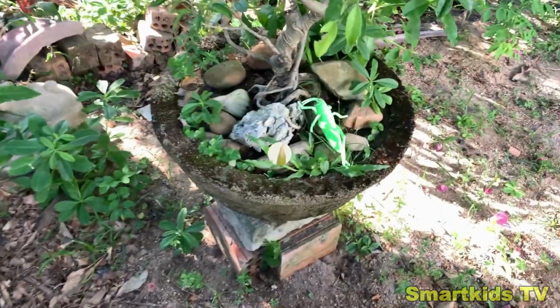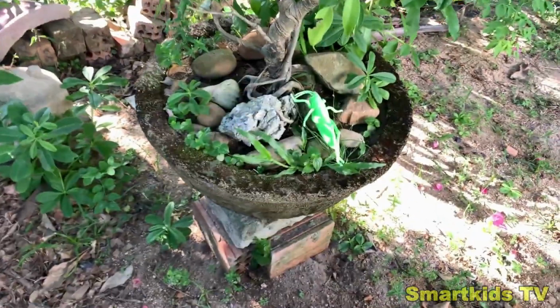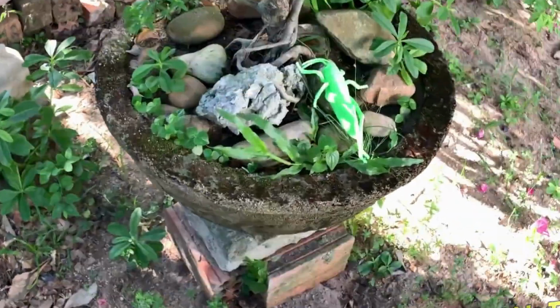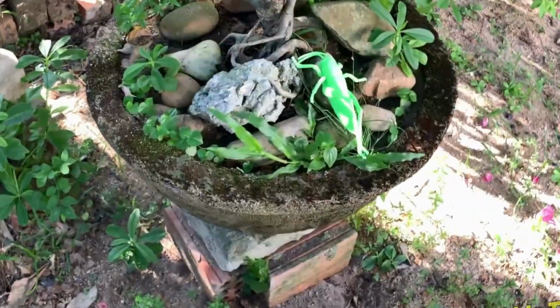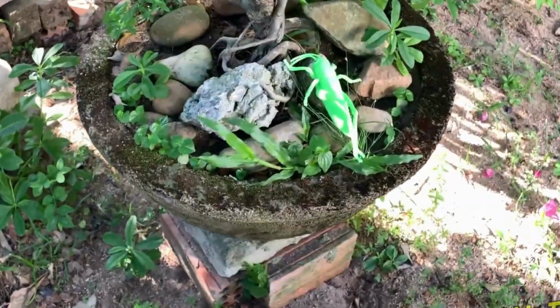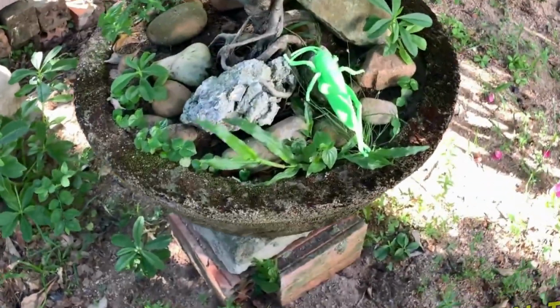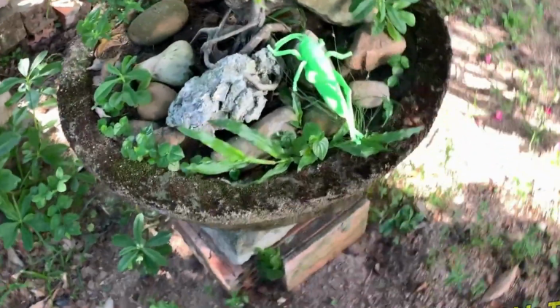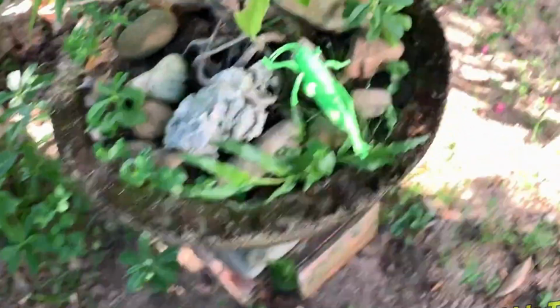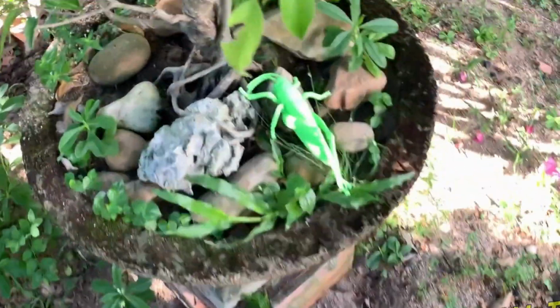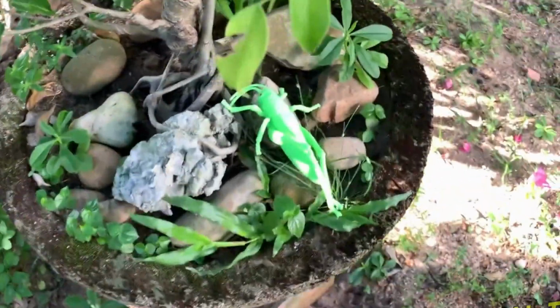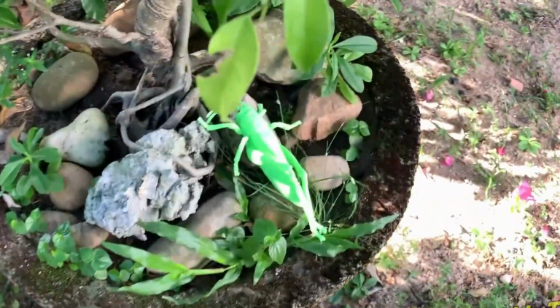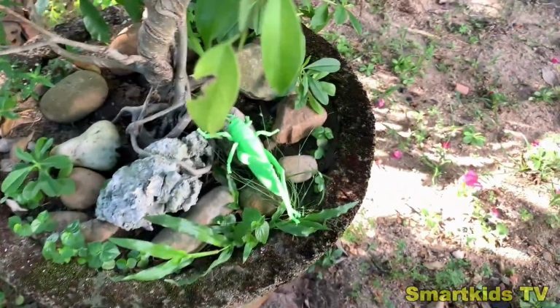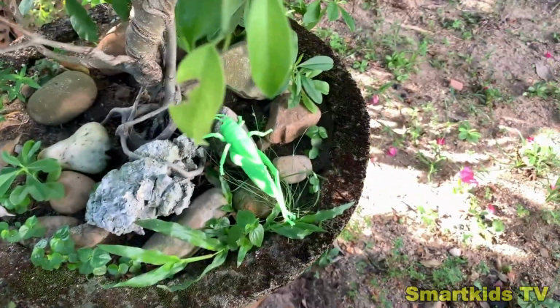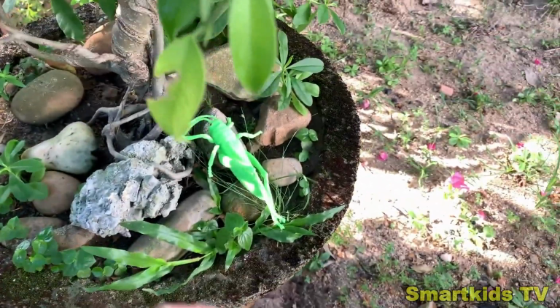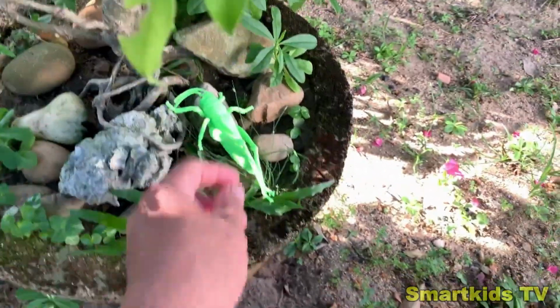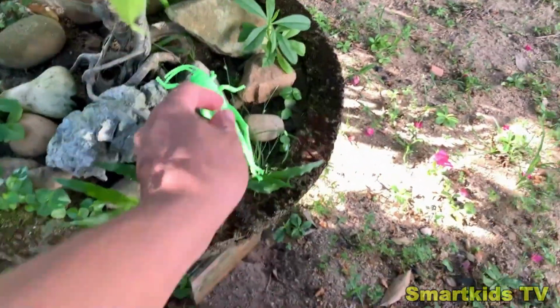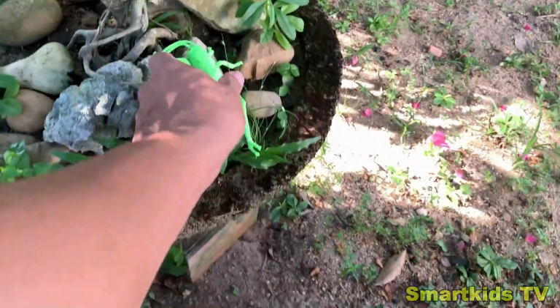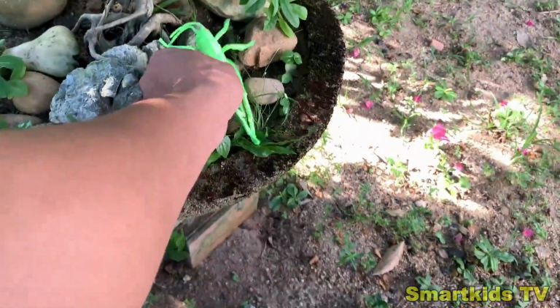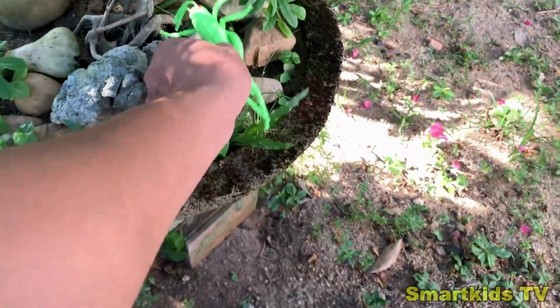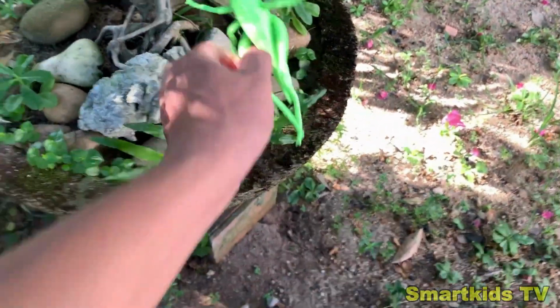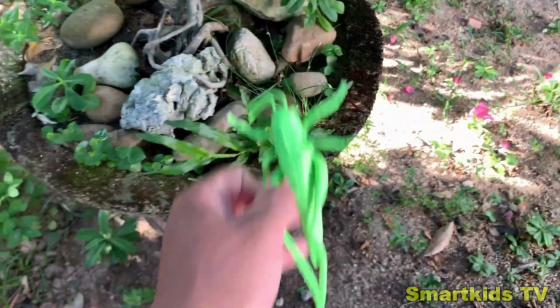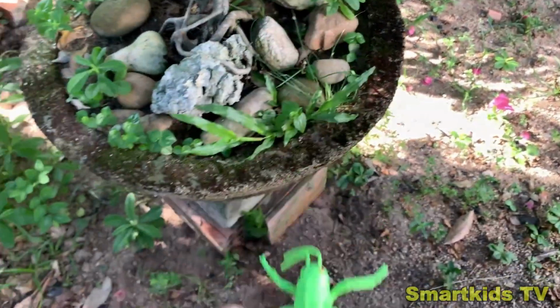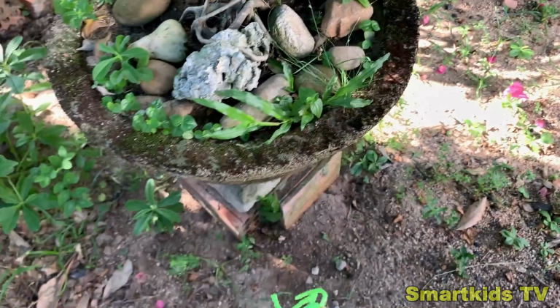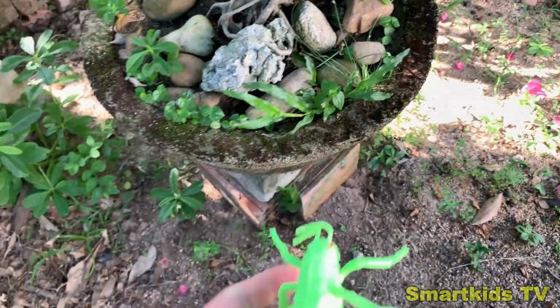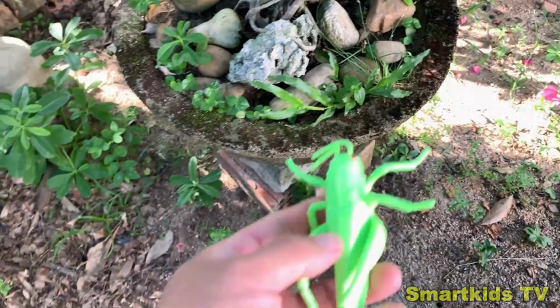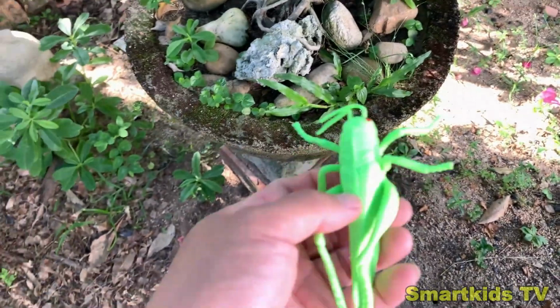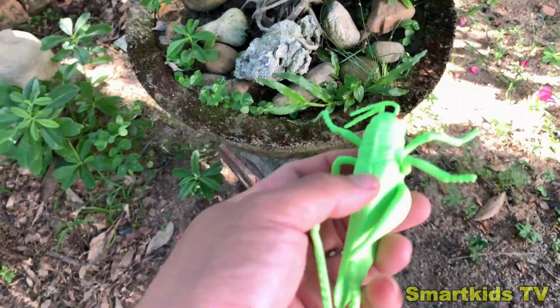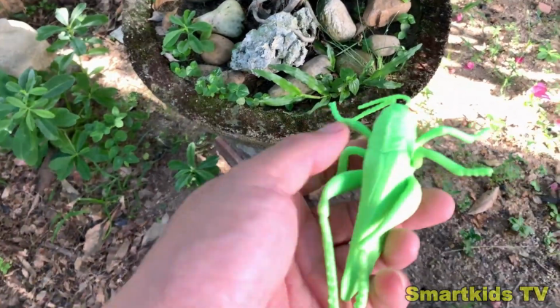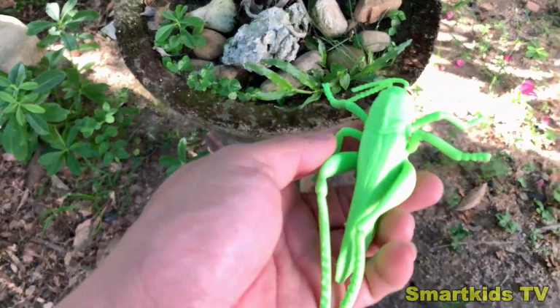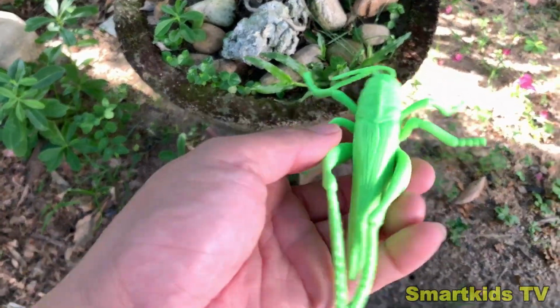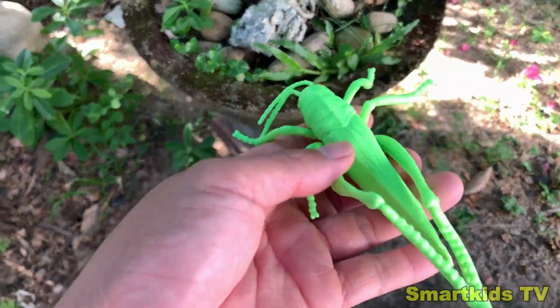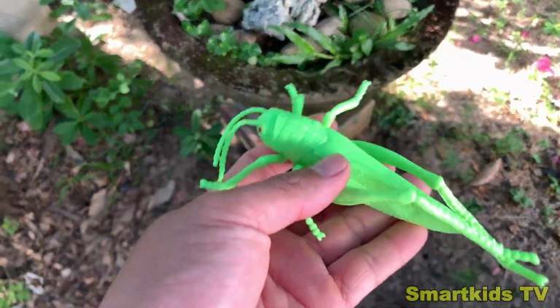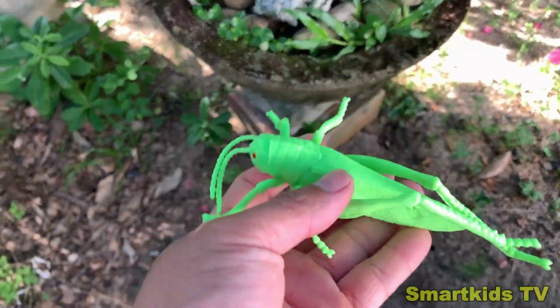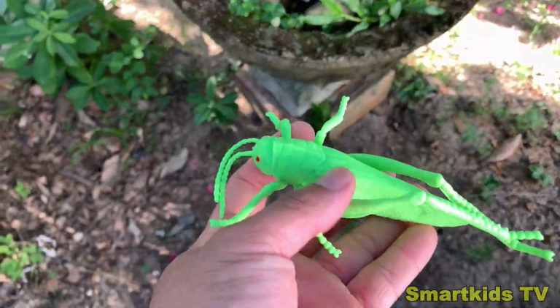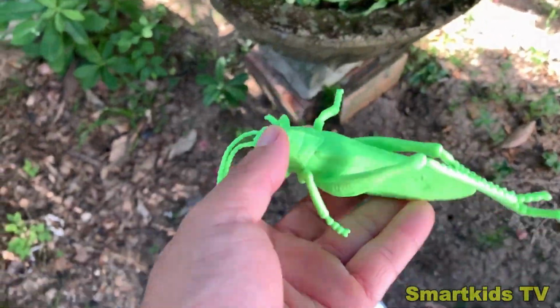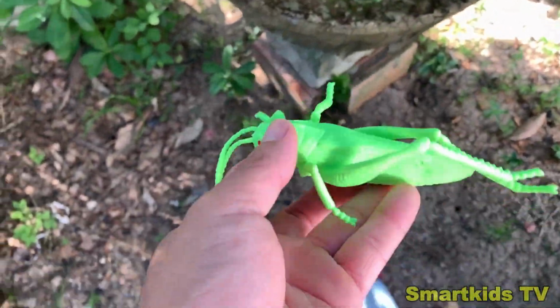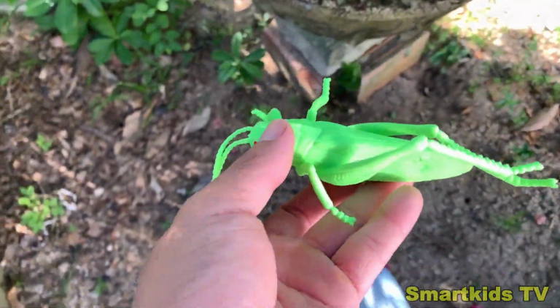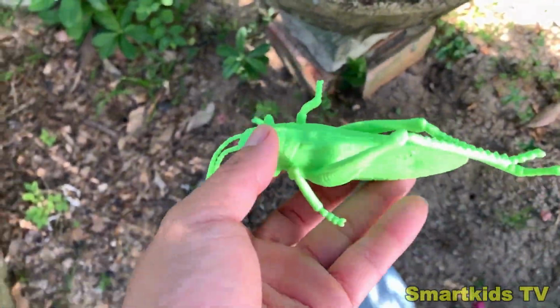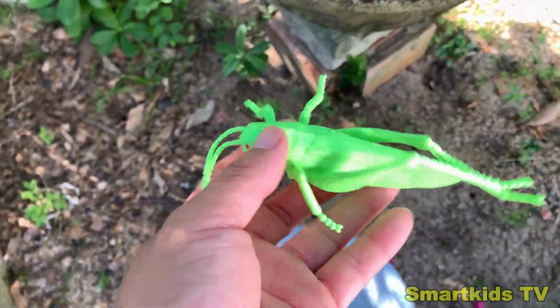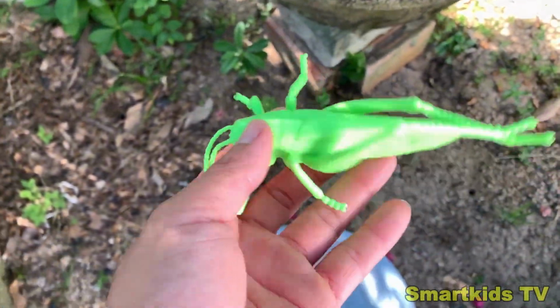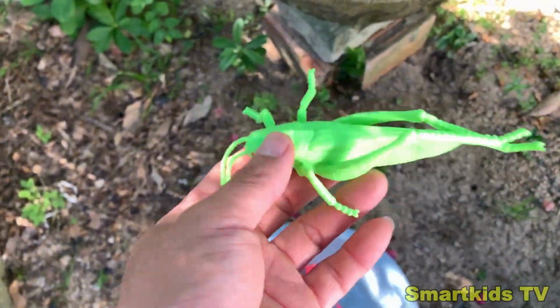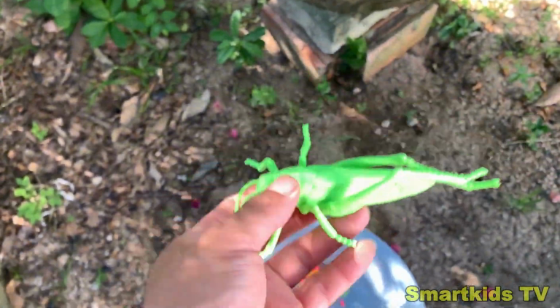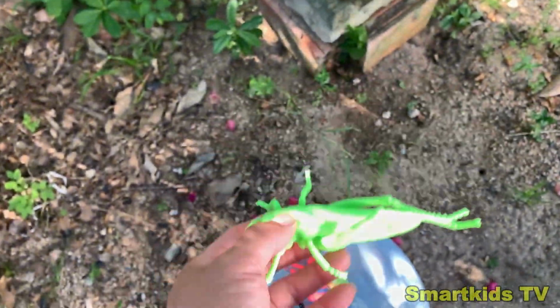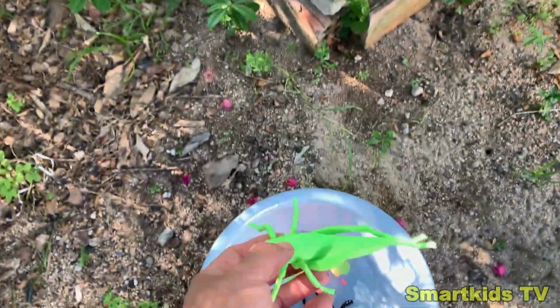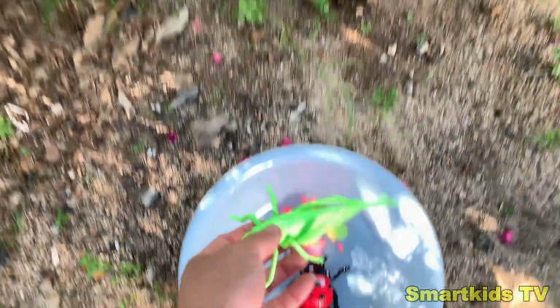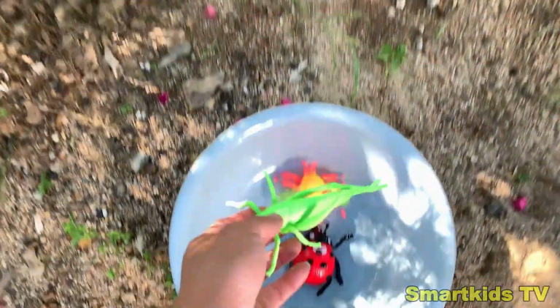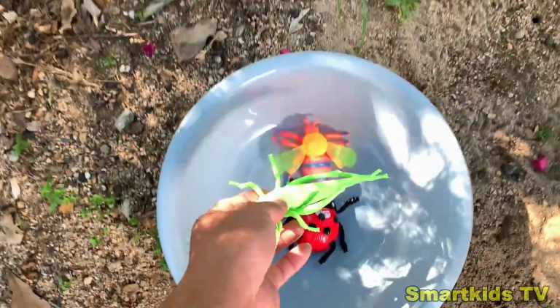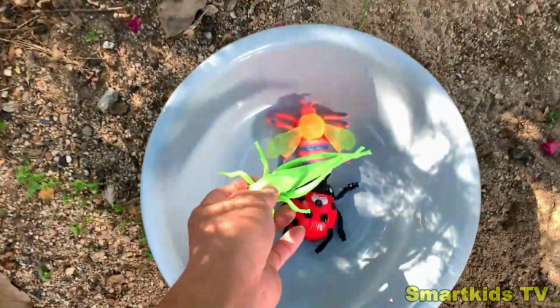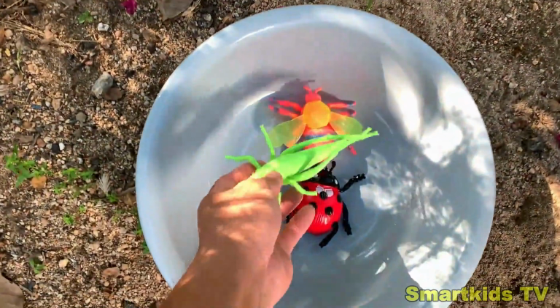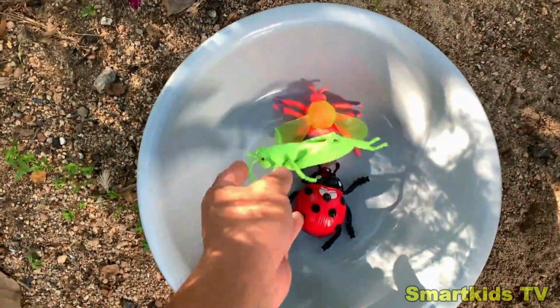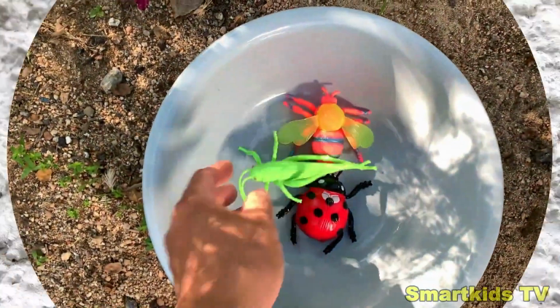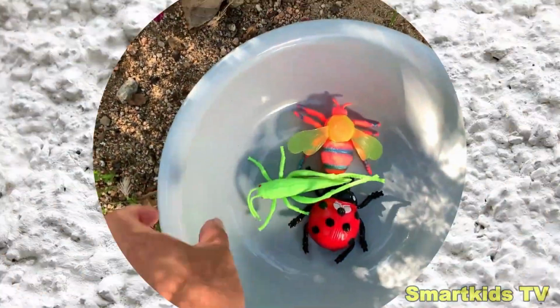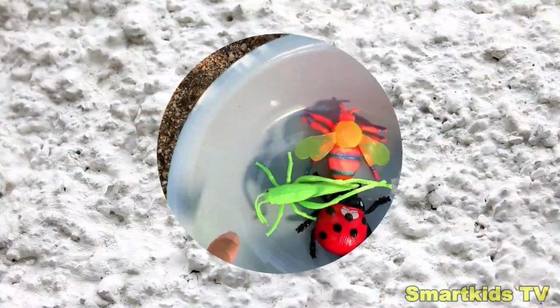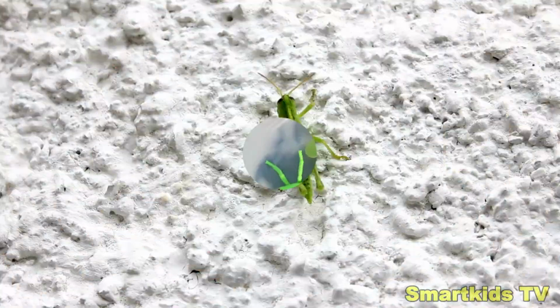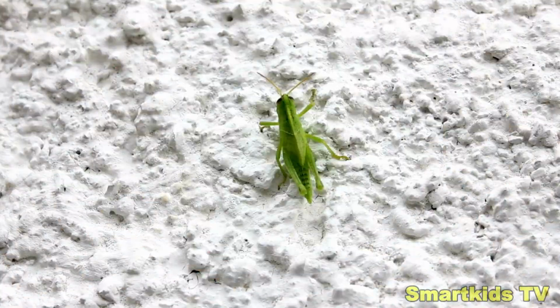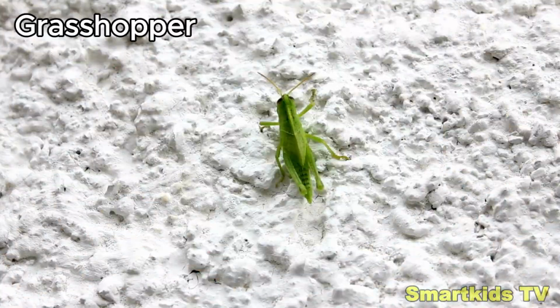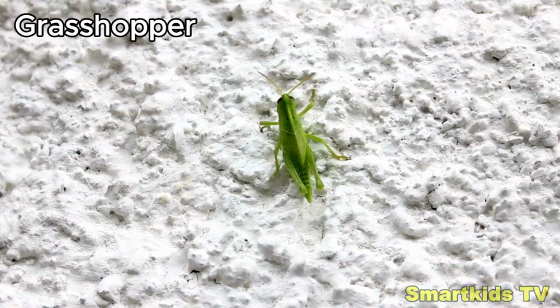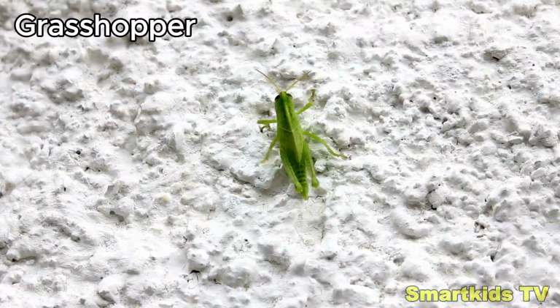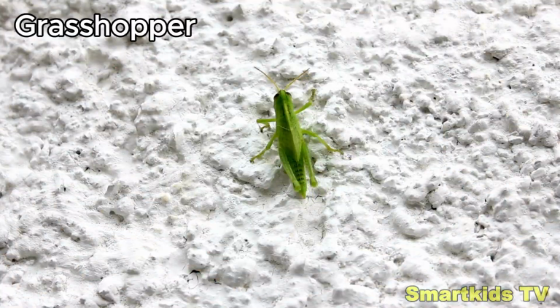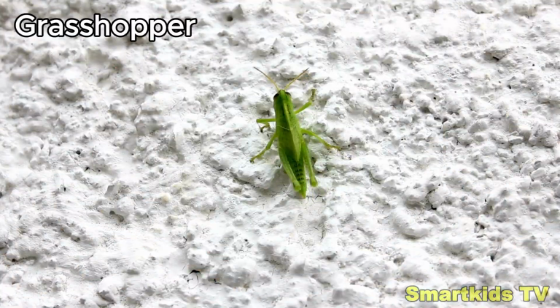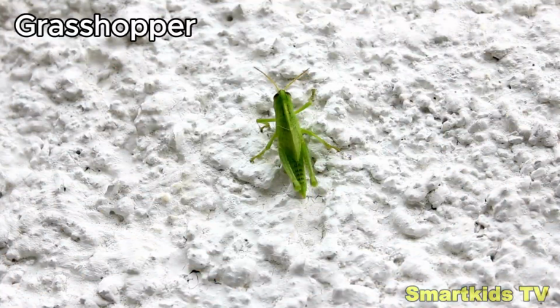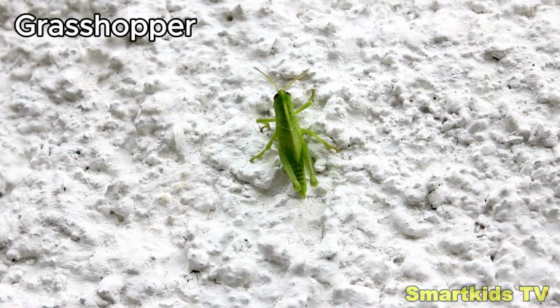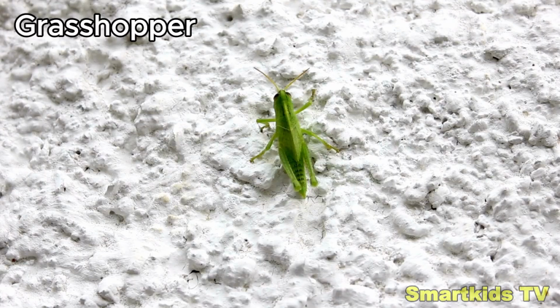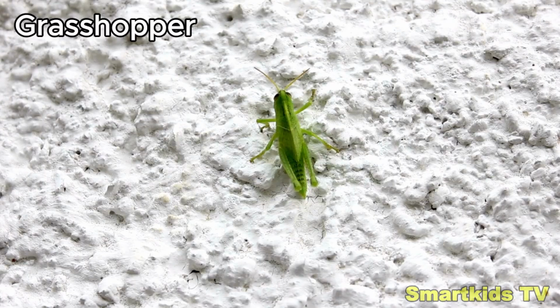Look what we found. Can you guess what it is? This is a grasshopper. Grasshopper.